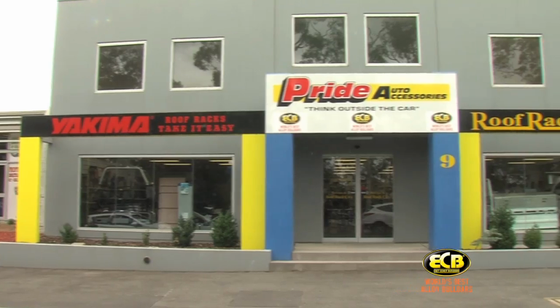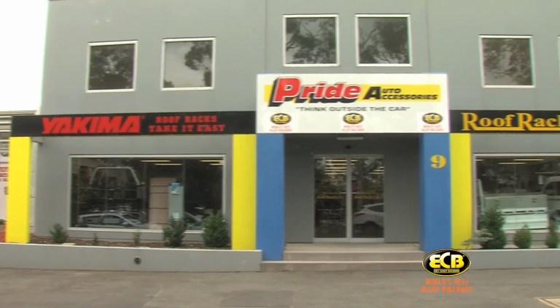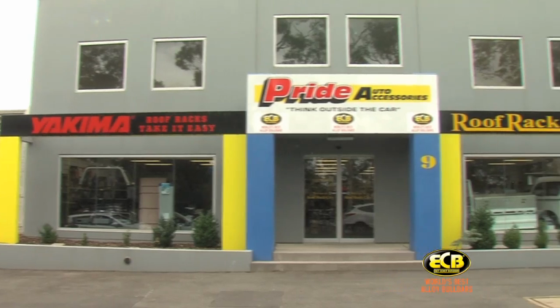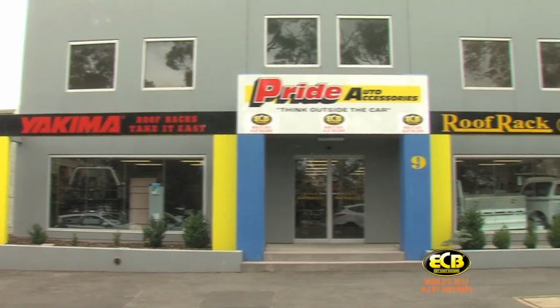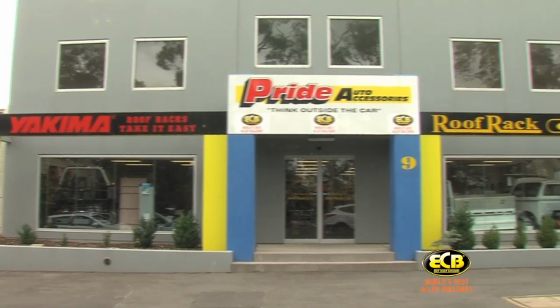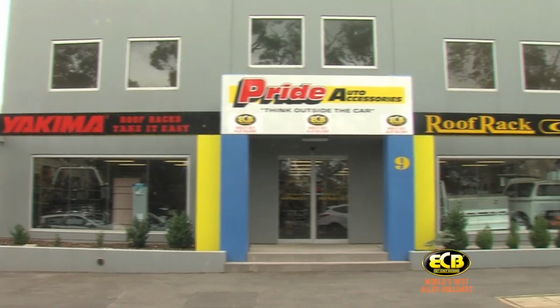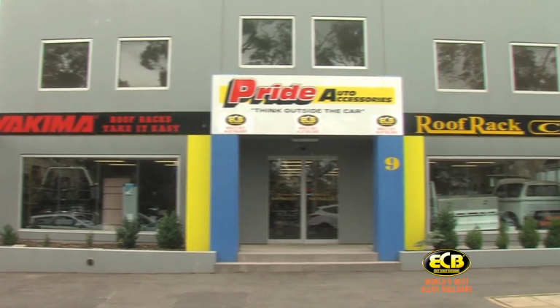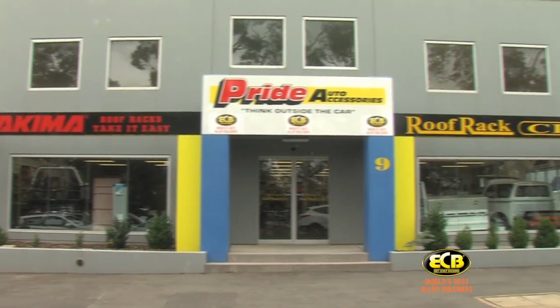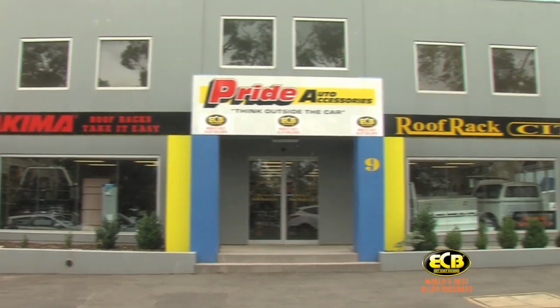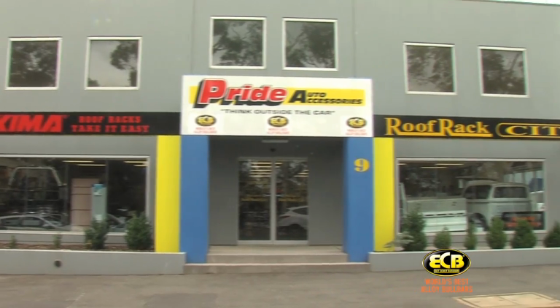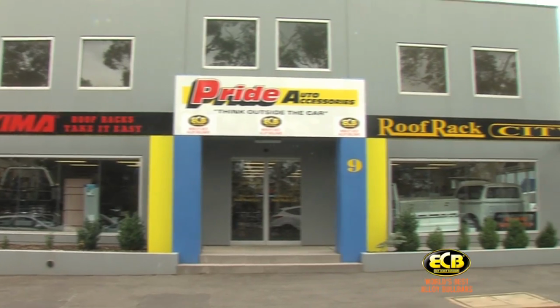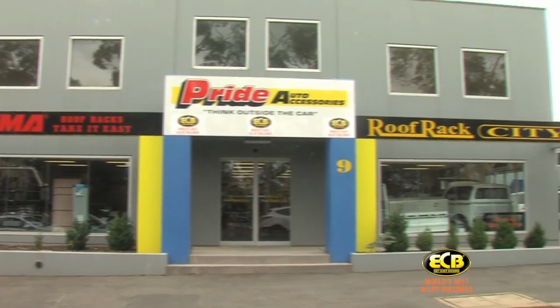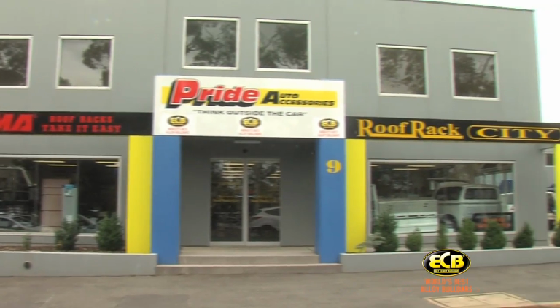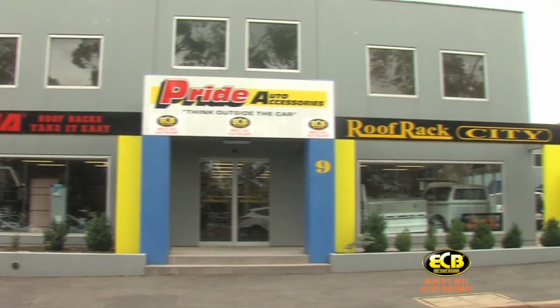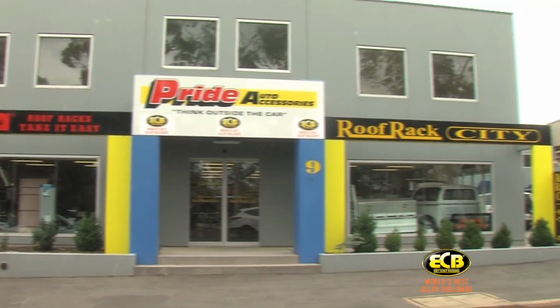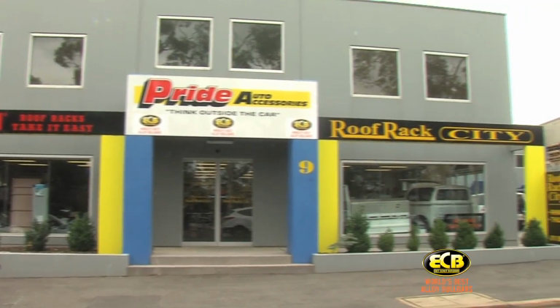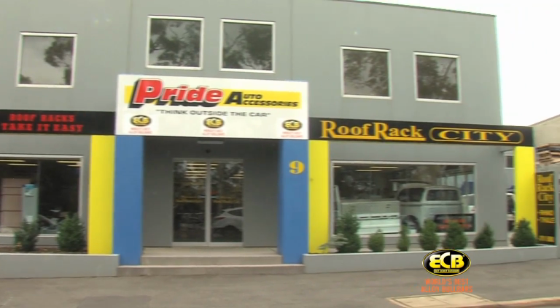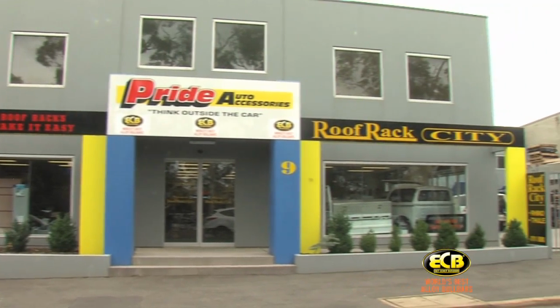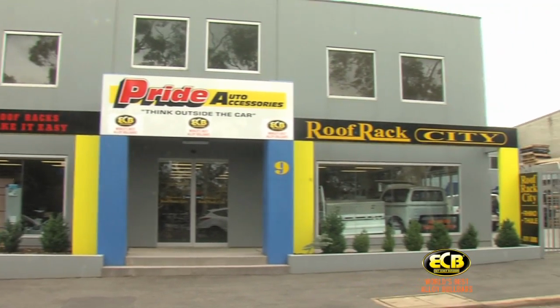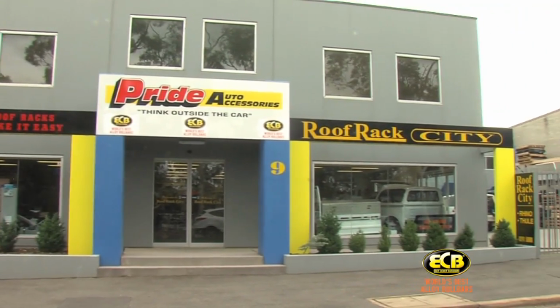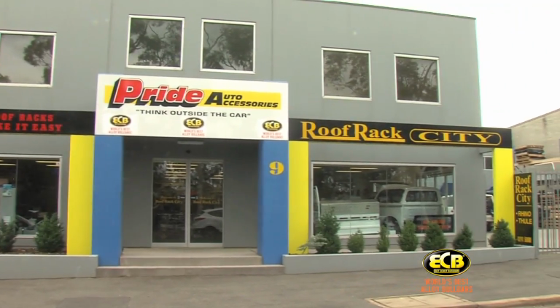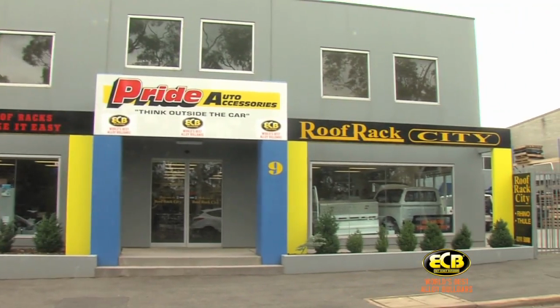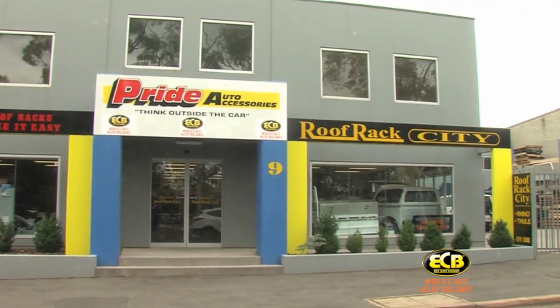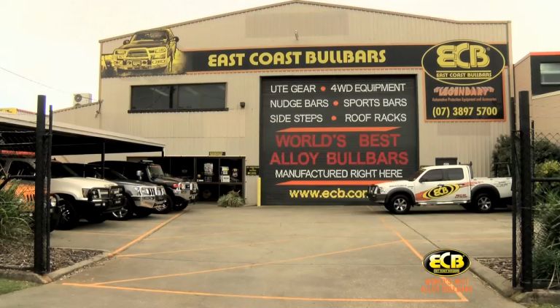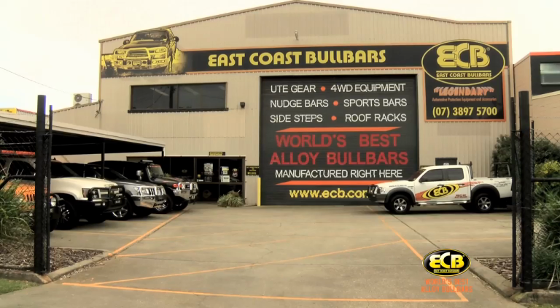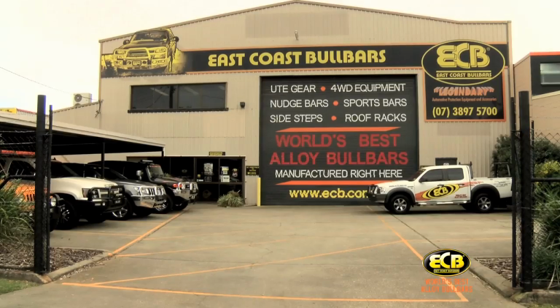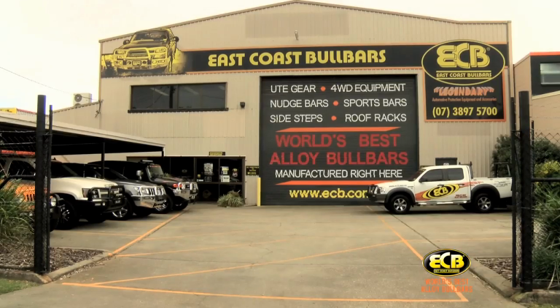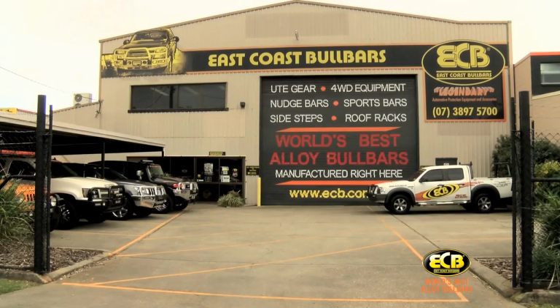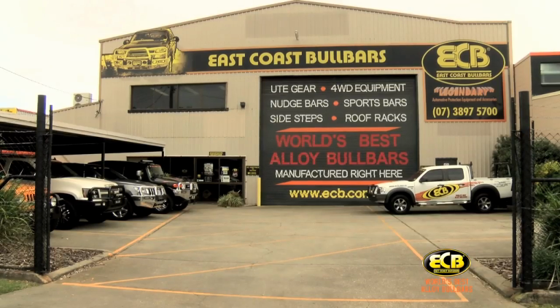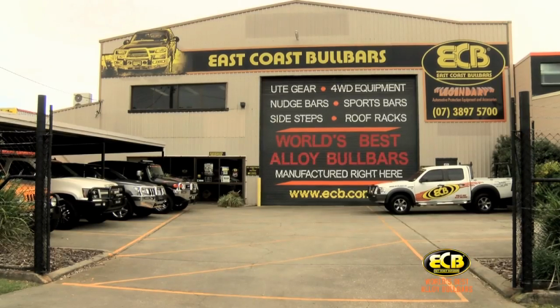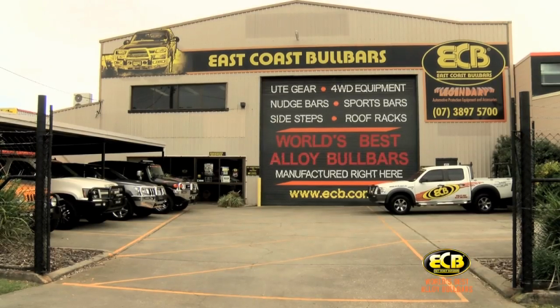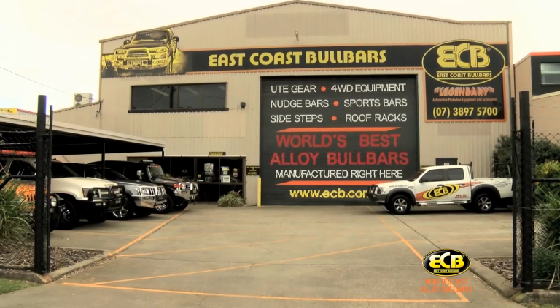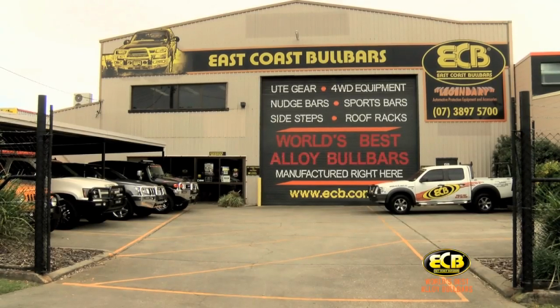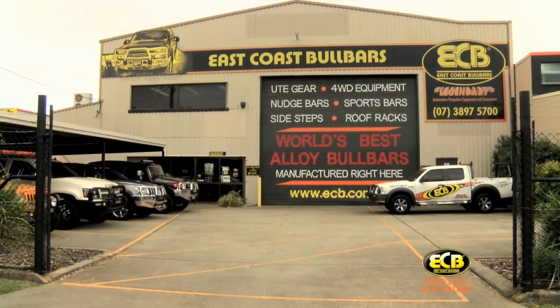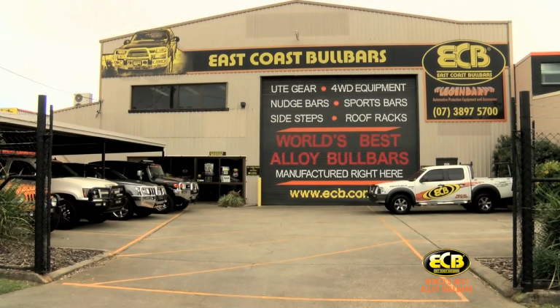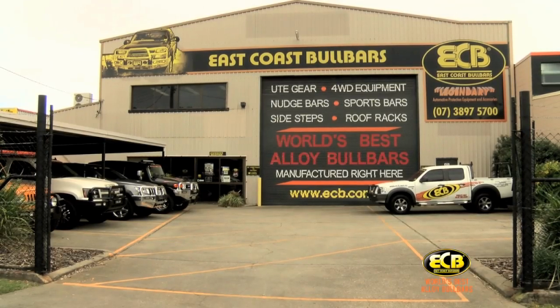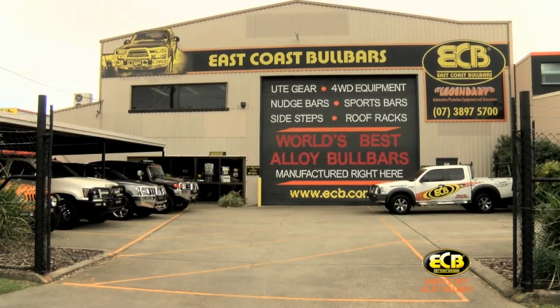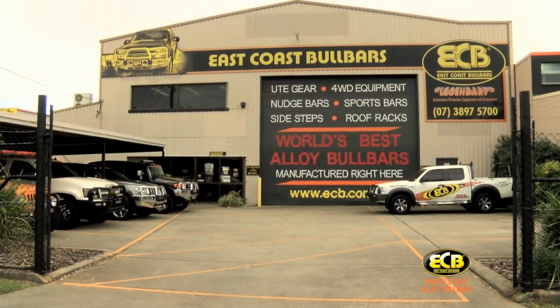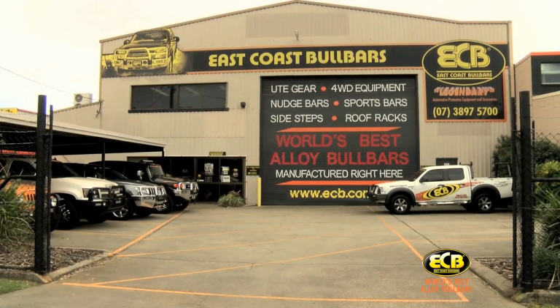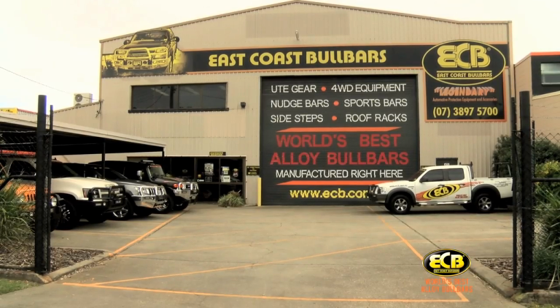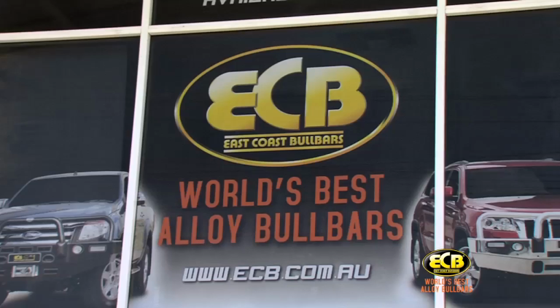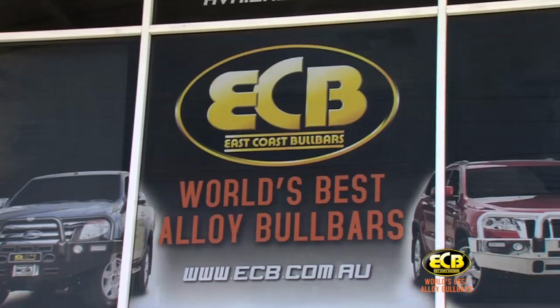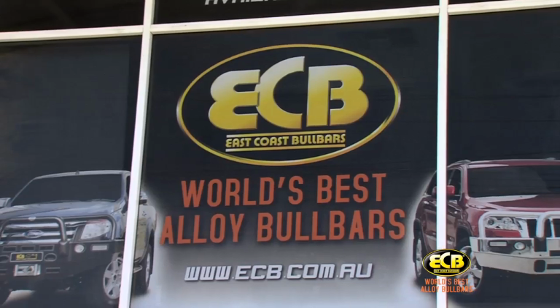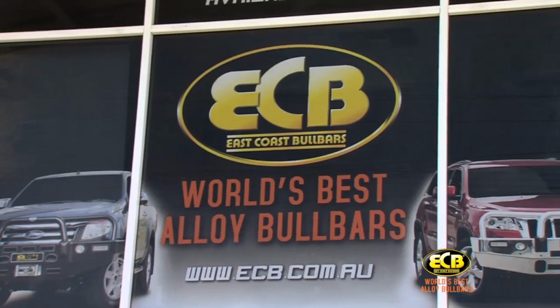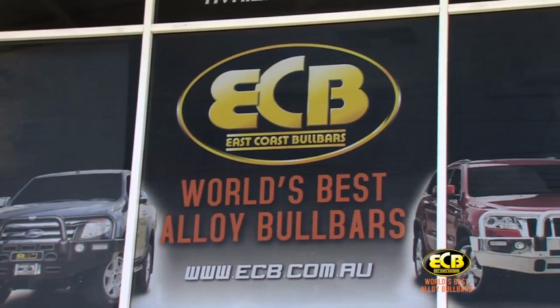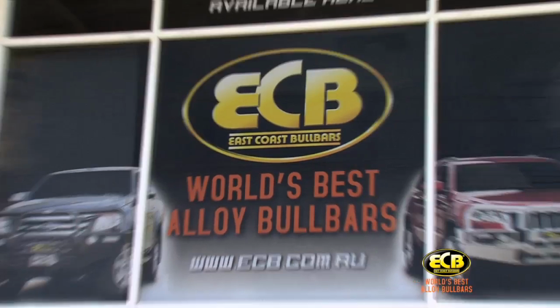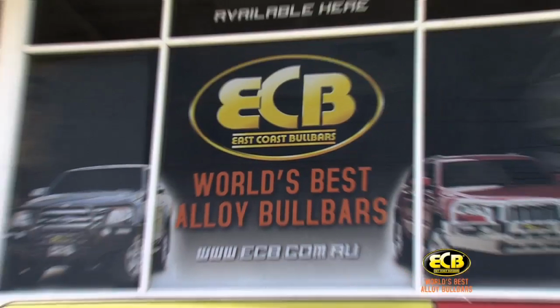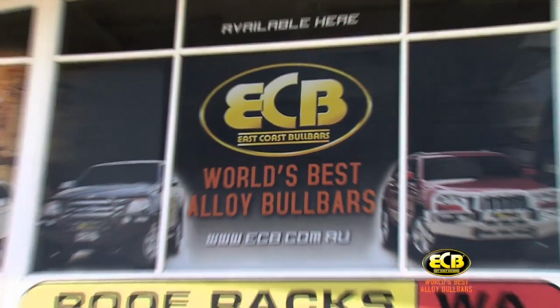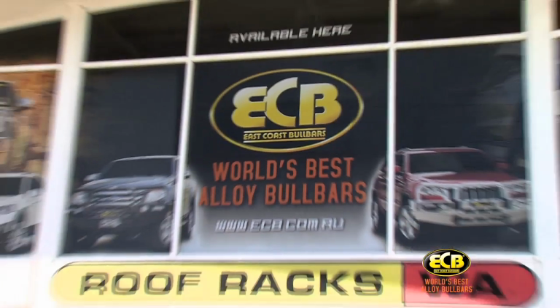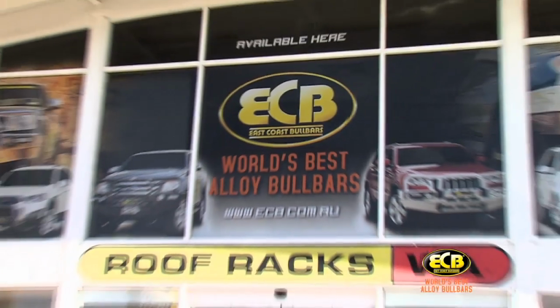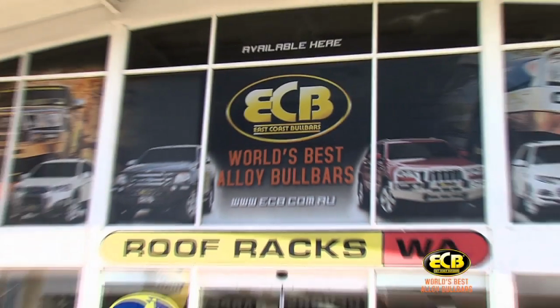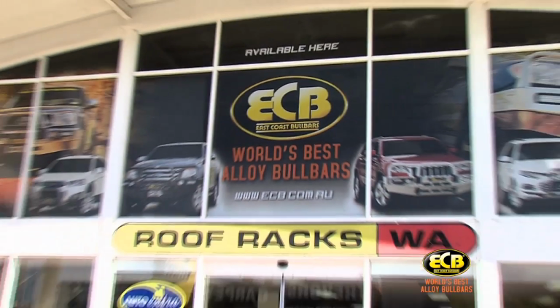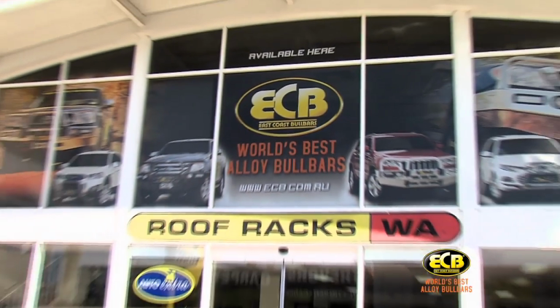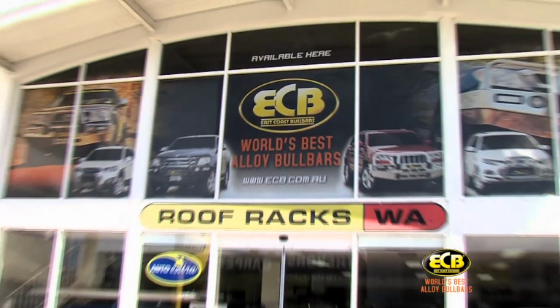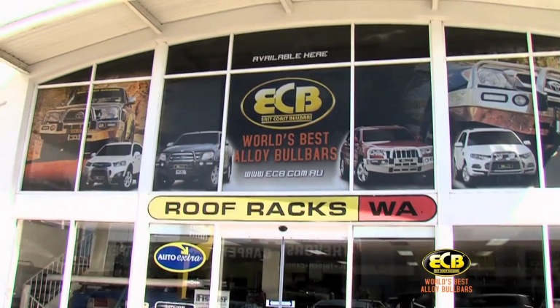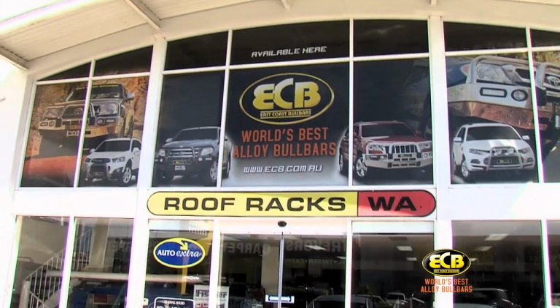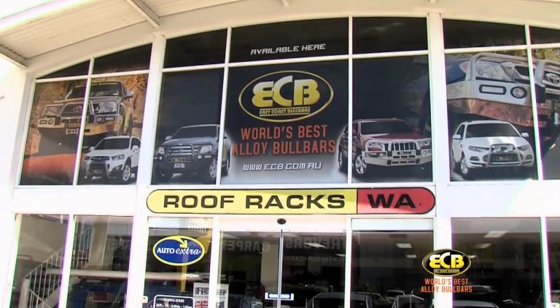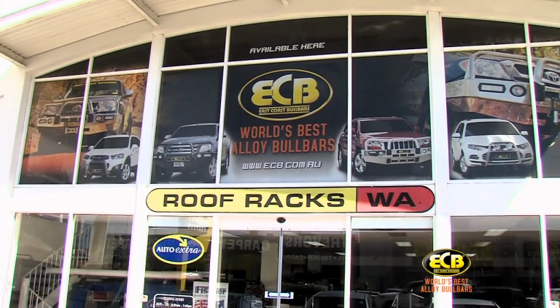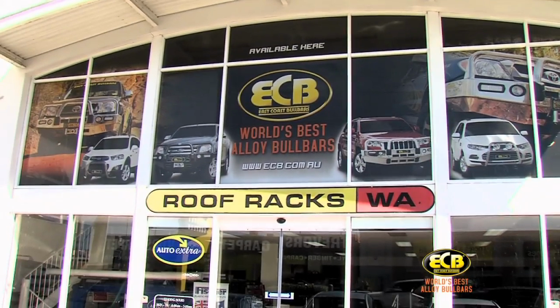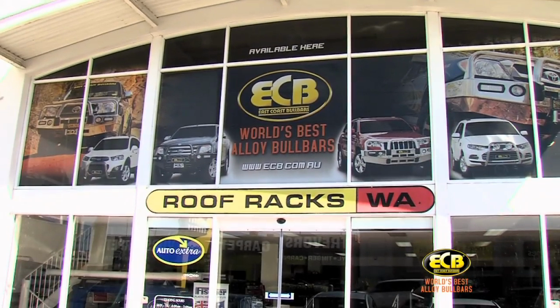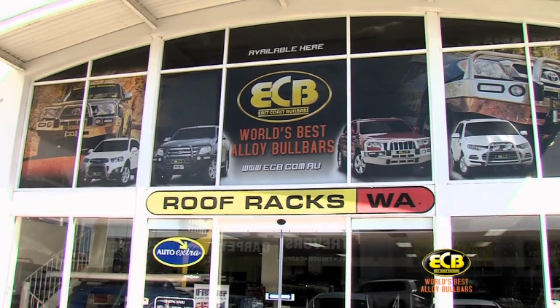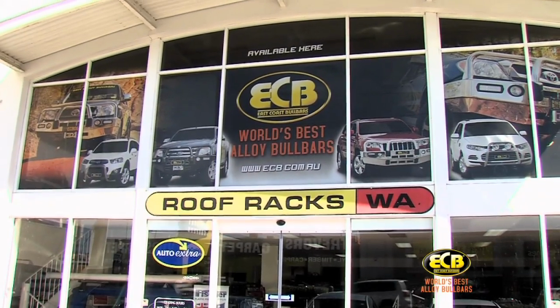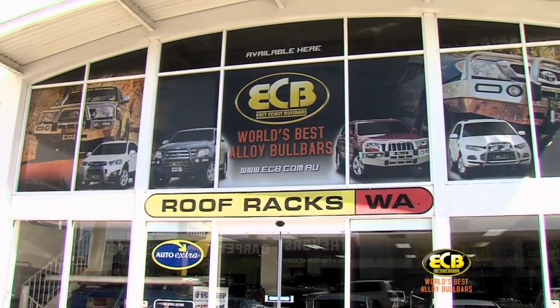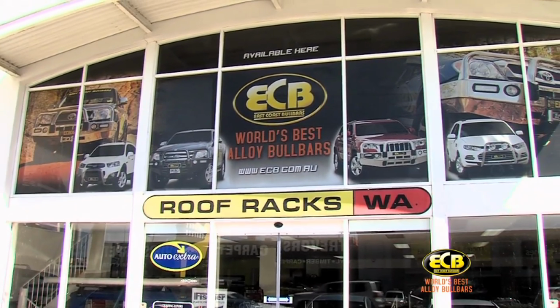ECB has over 200 dealers across the country, from far North Queensland right the way through to Perth, as well as numerous international dealers.